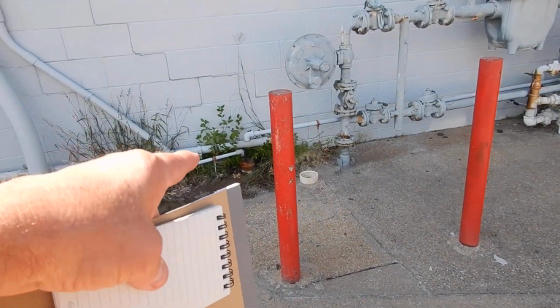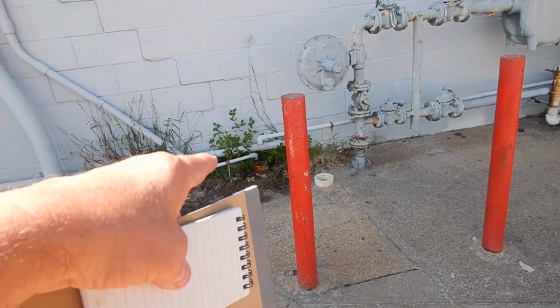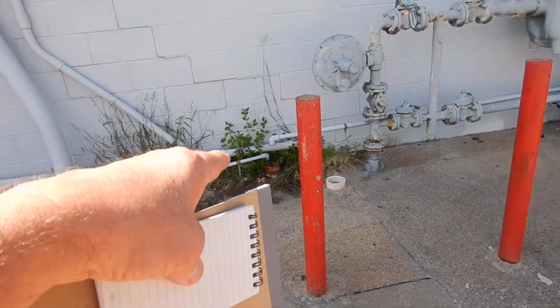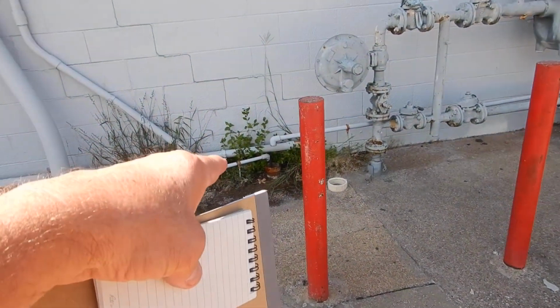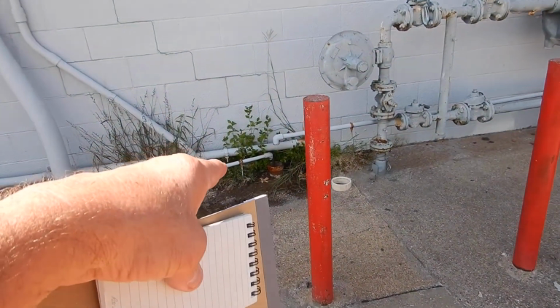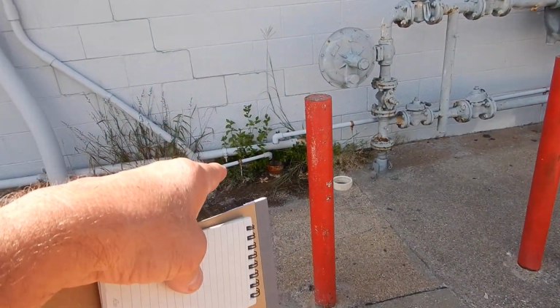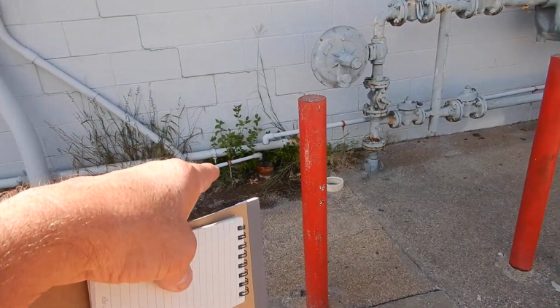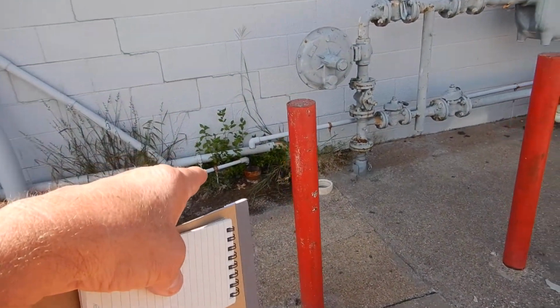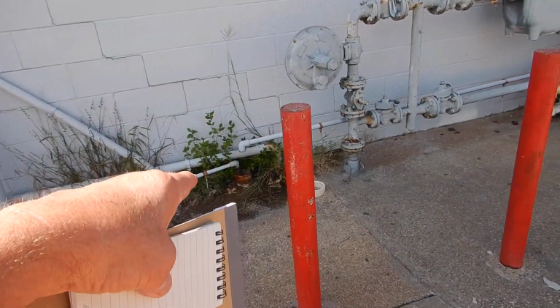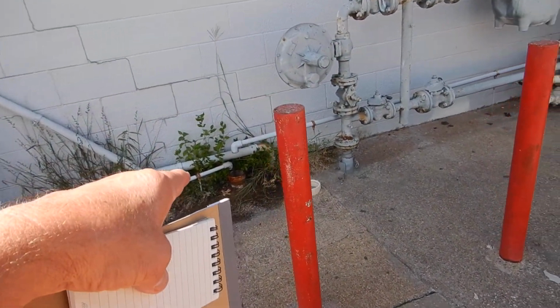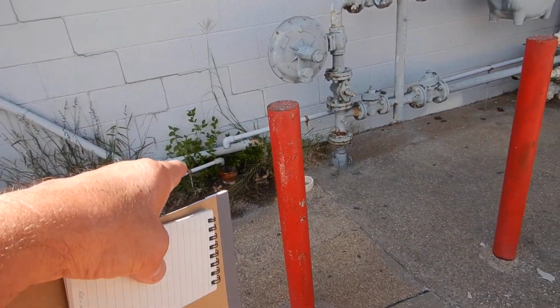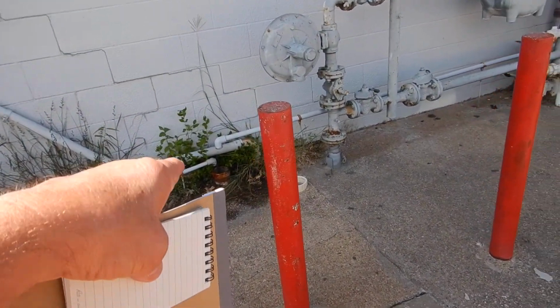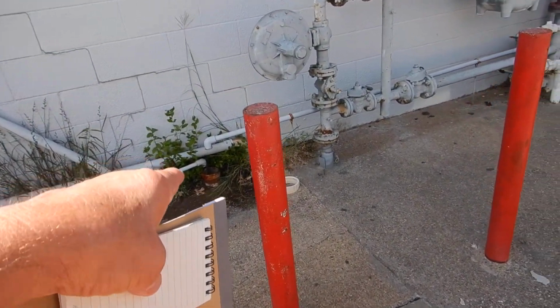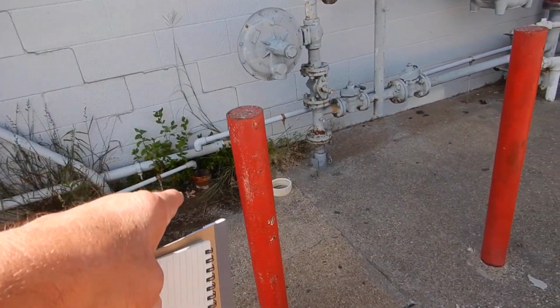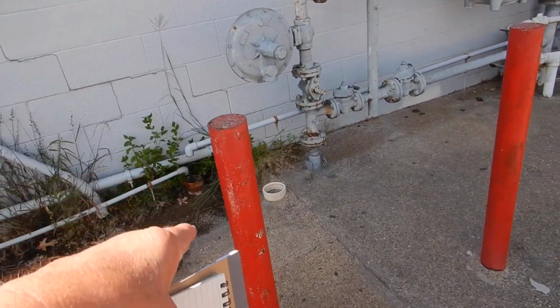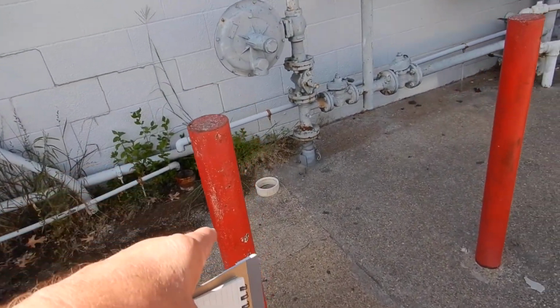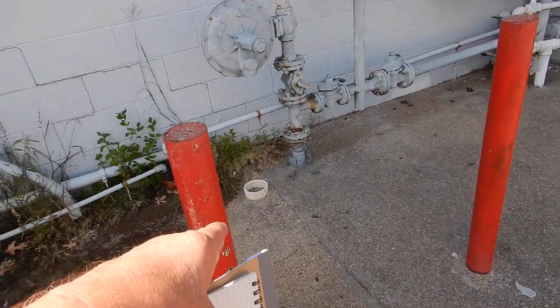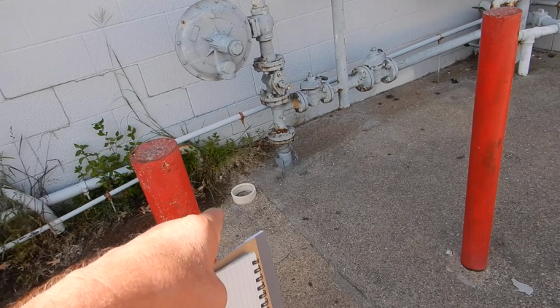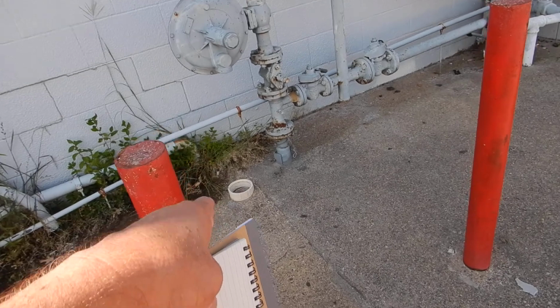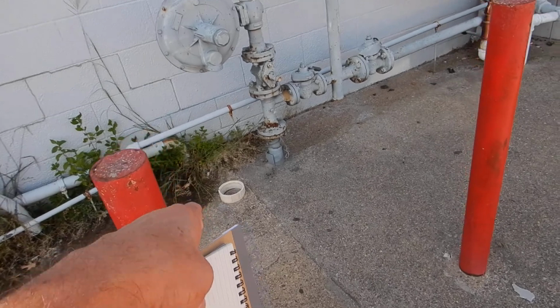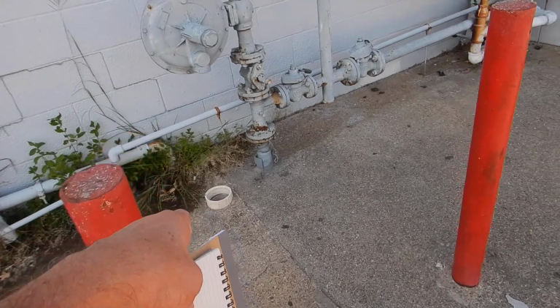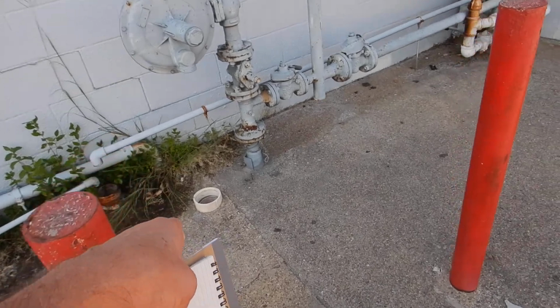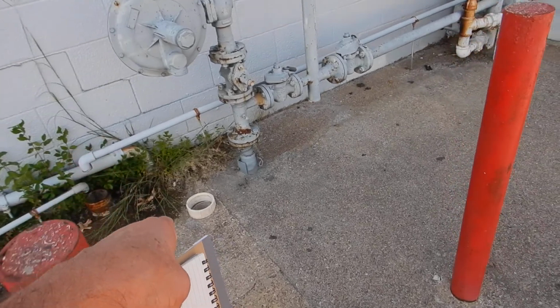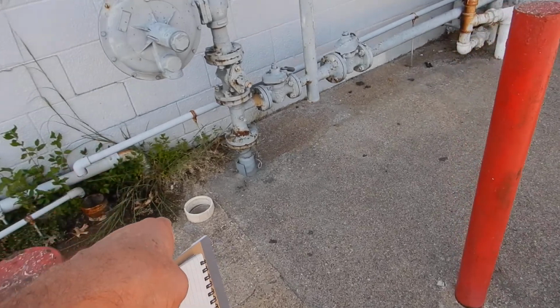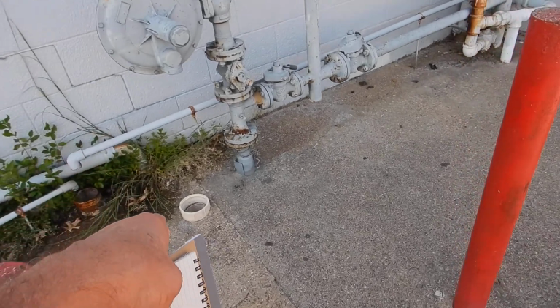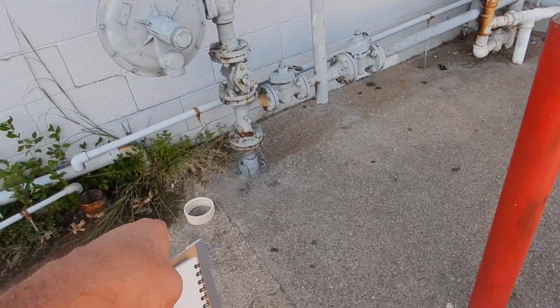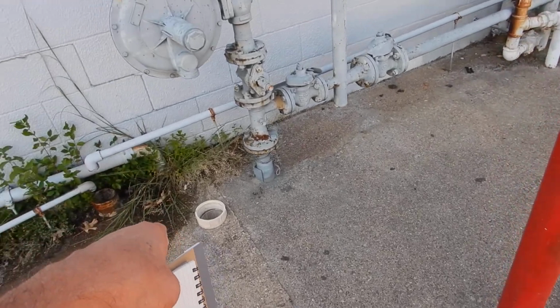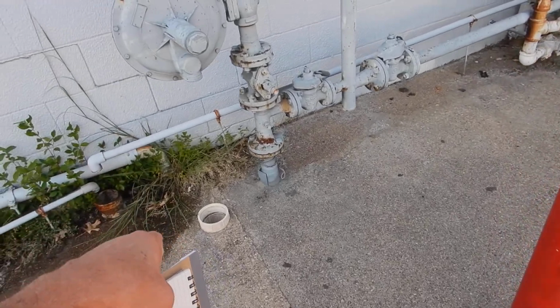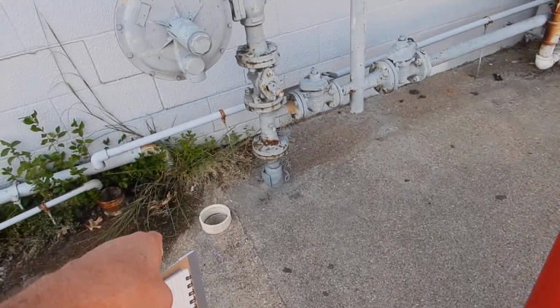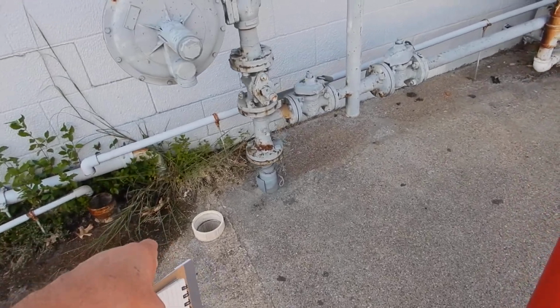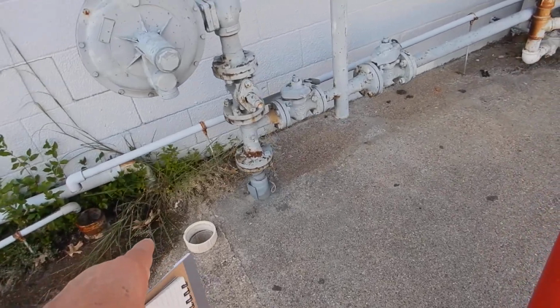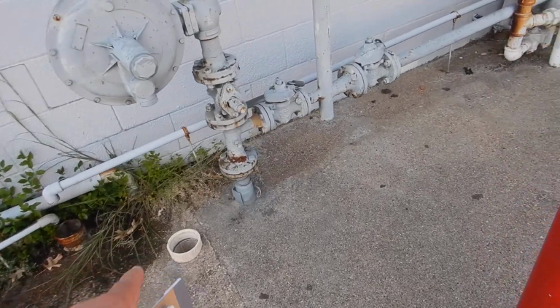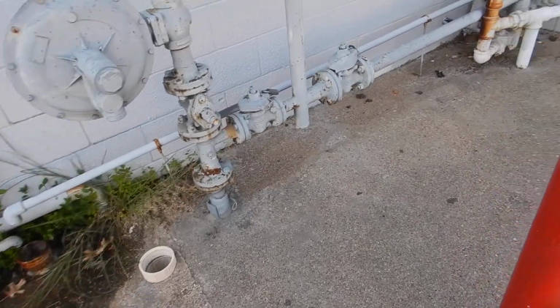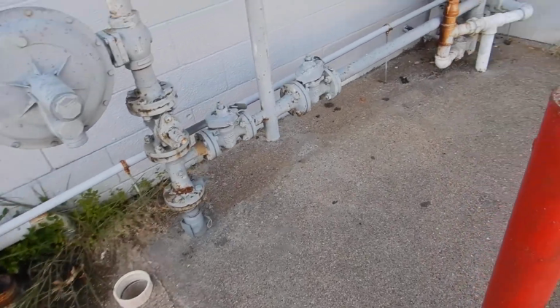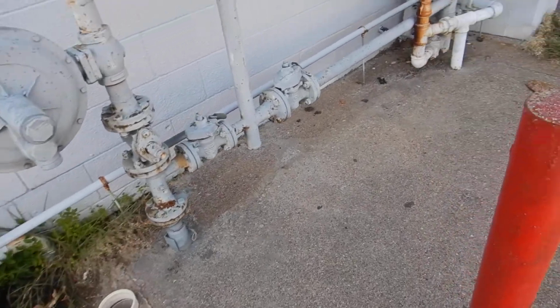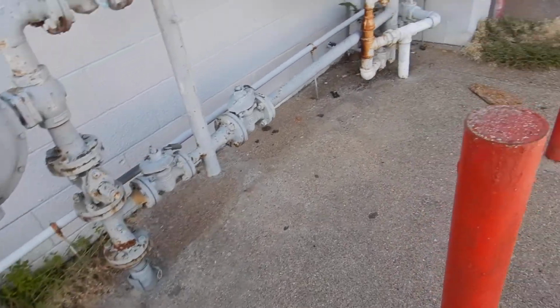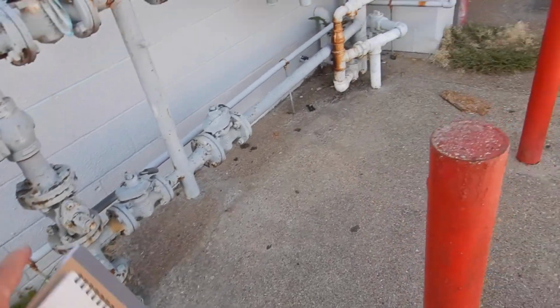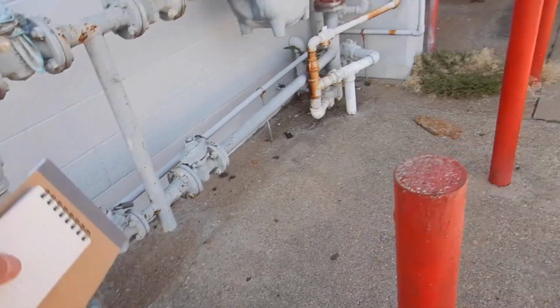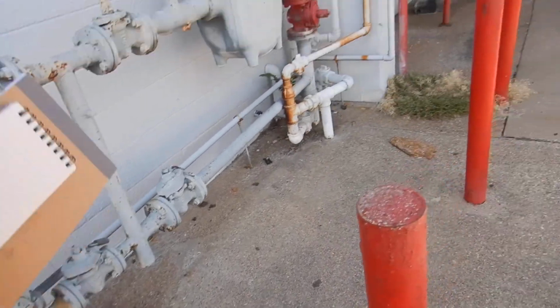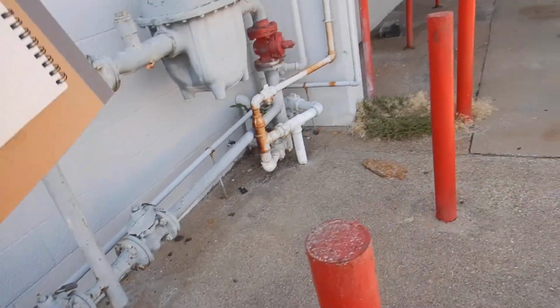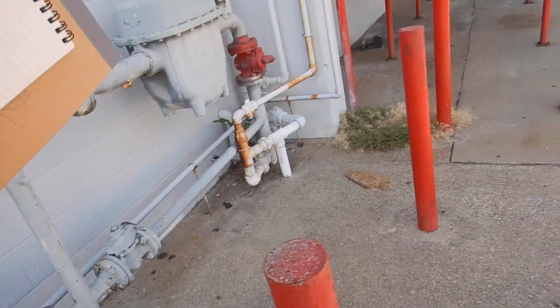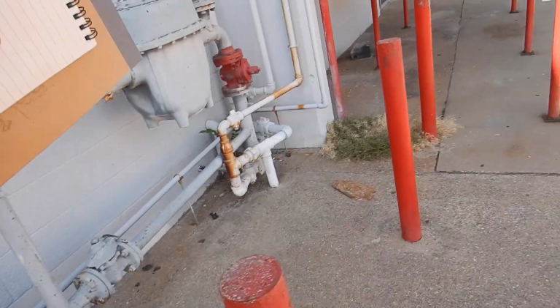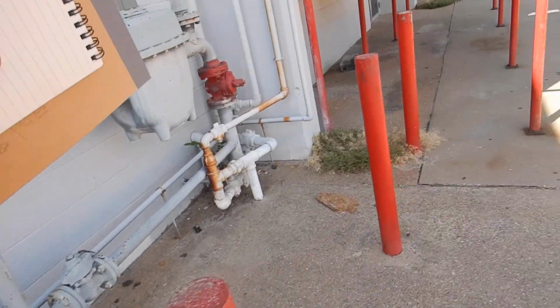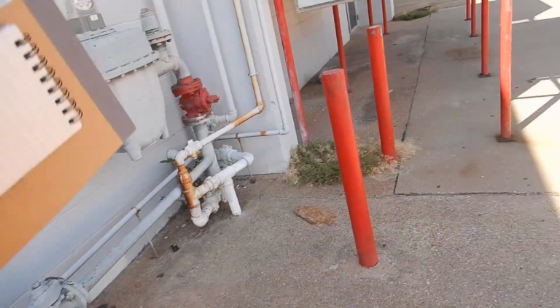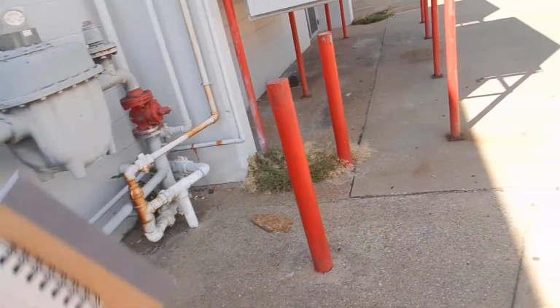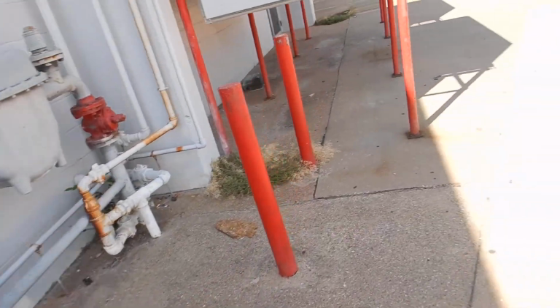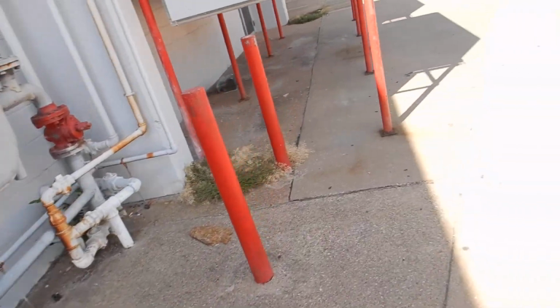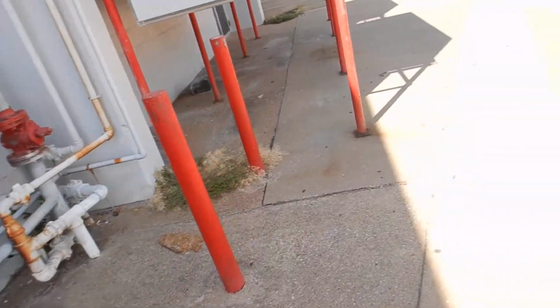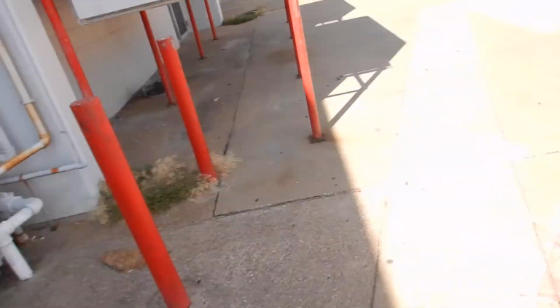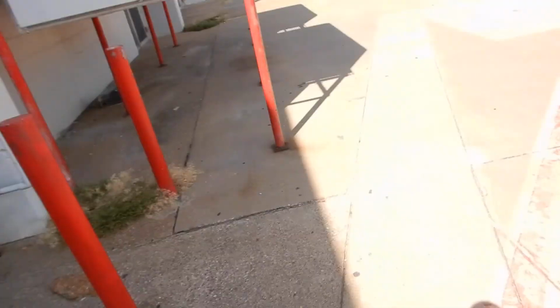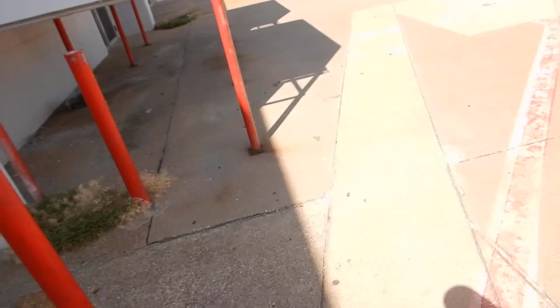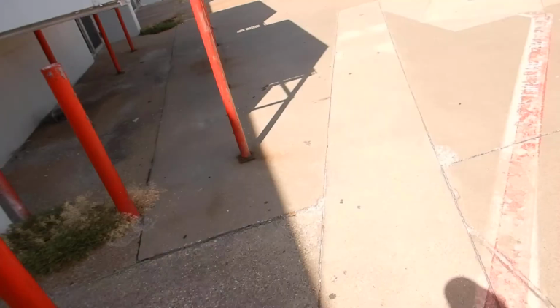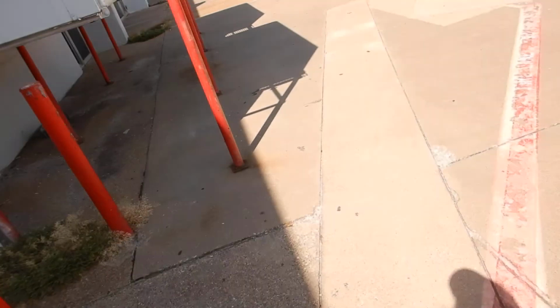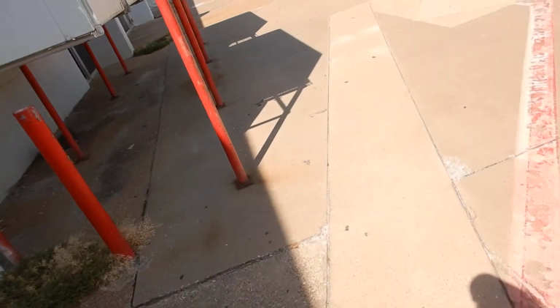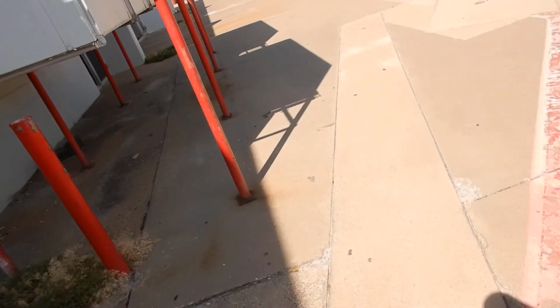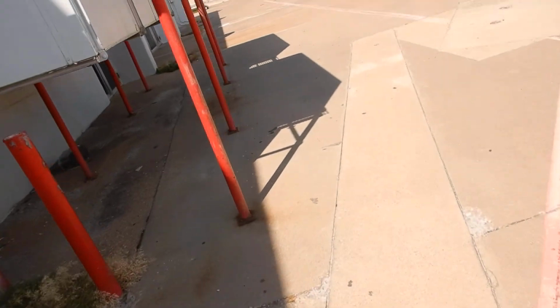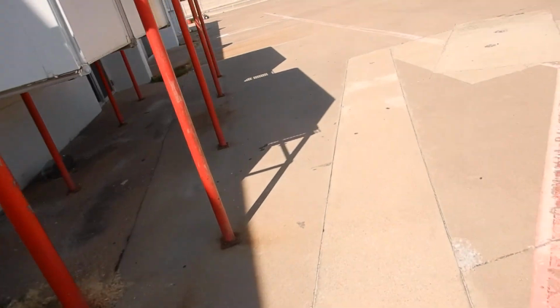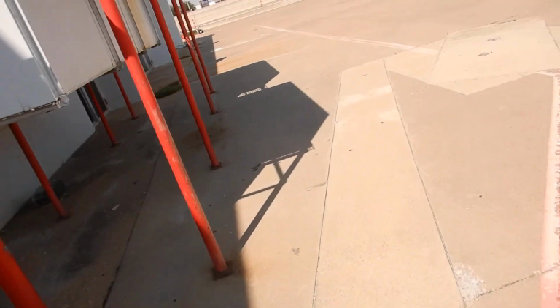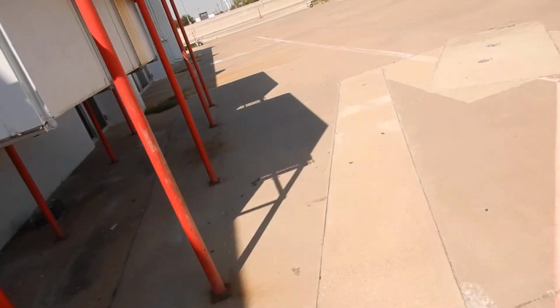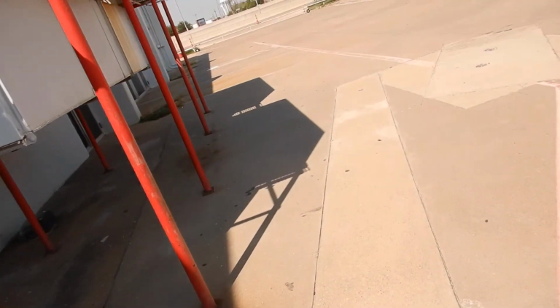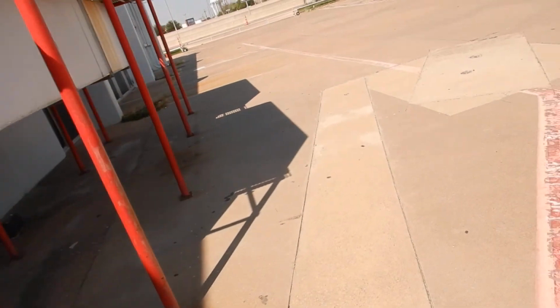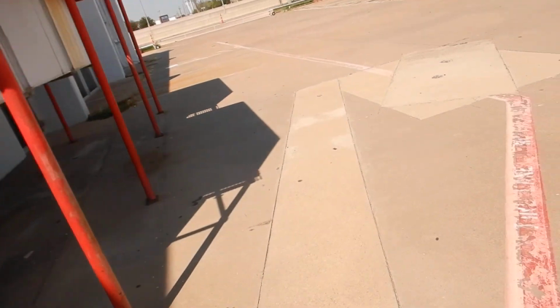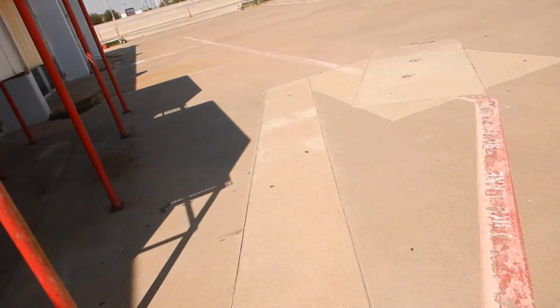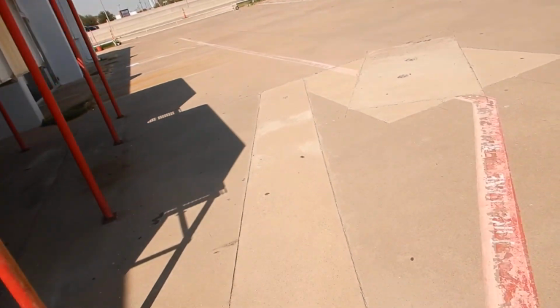Our drain's overflowing. Our sewer clean-out cap is missing. This is the gas over on the east side of the building.